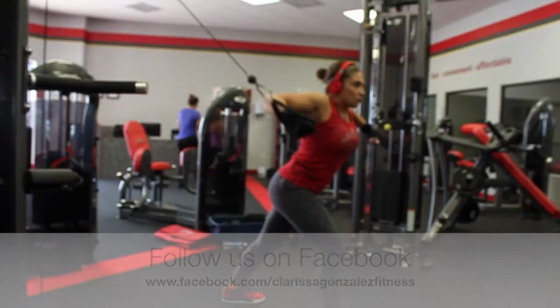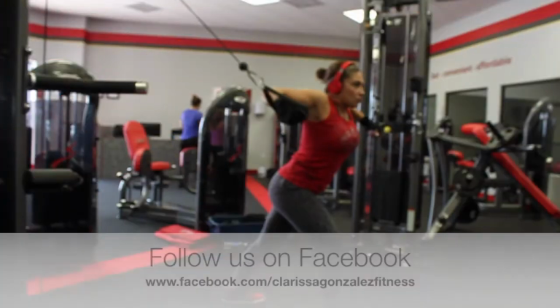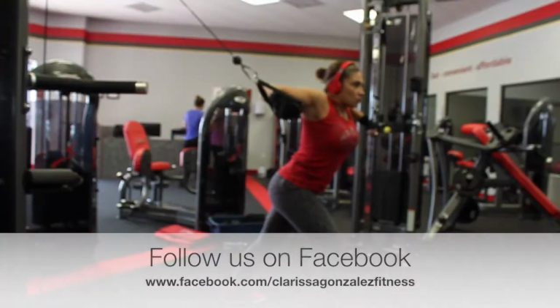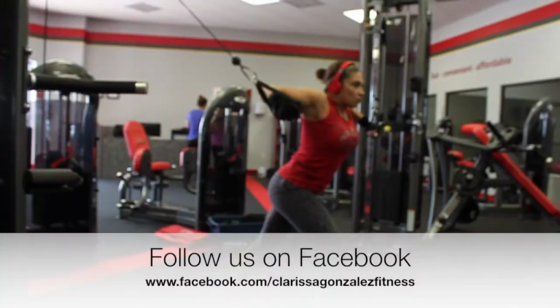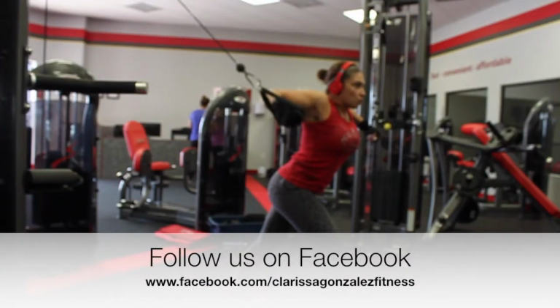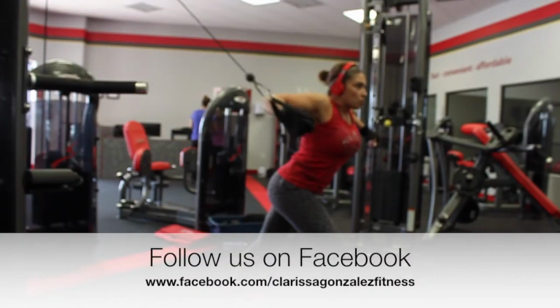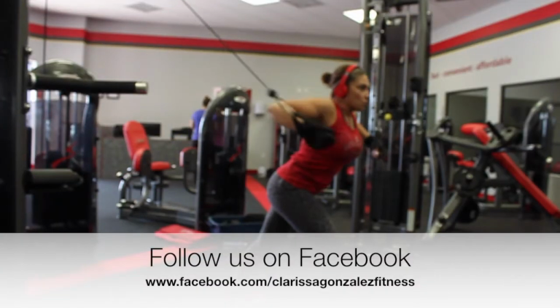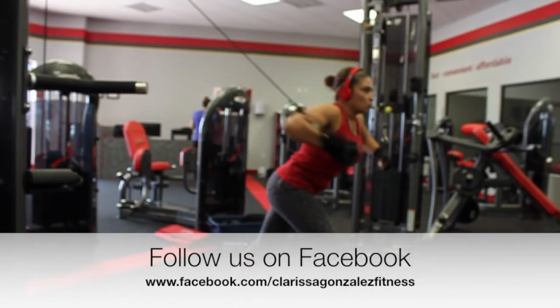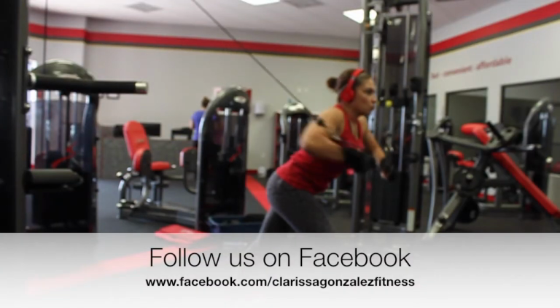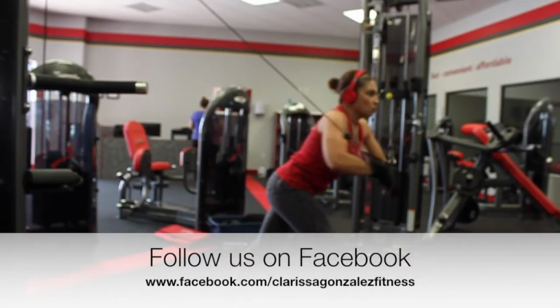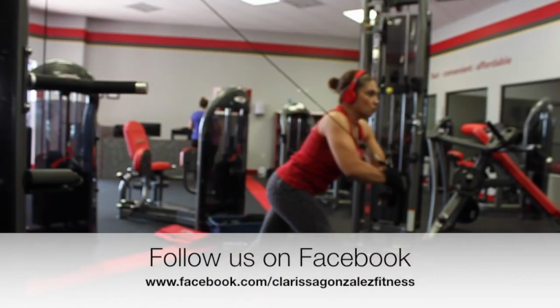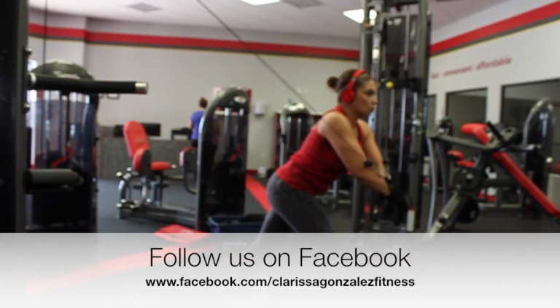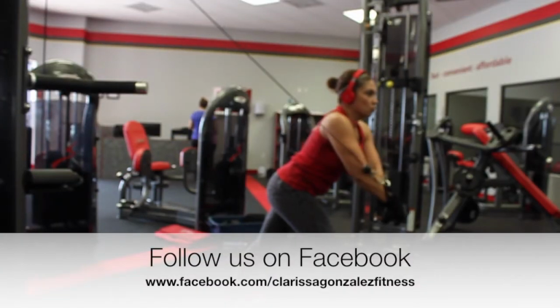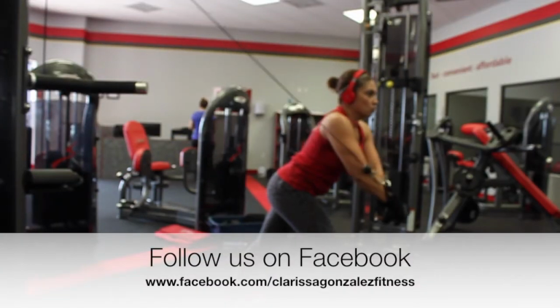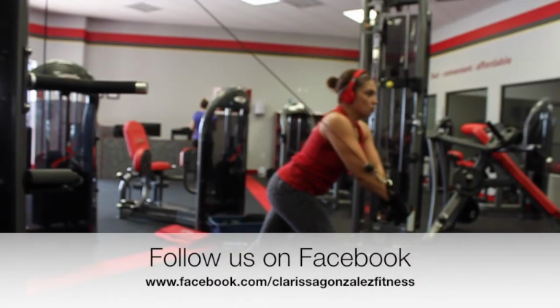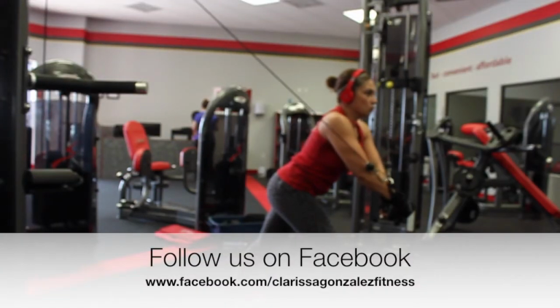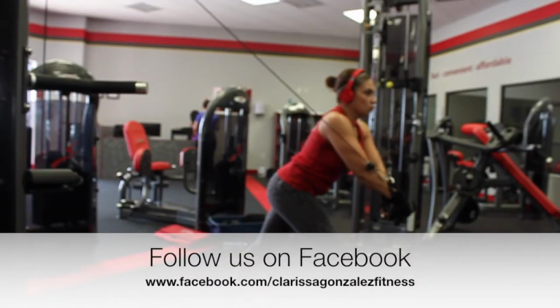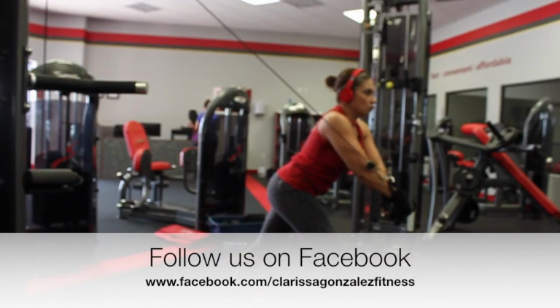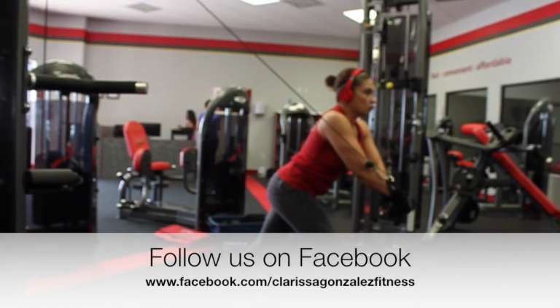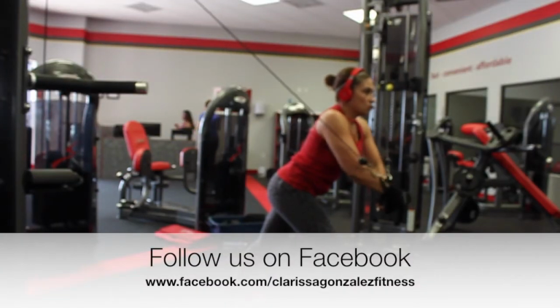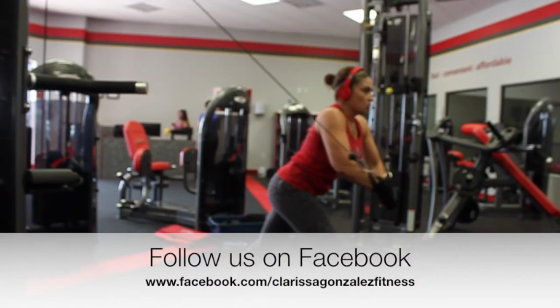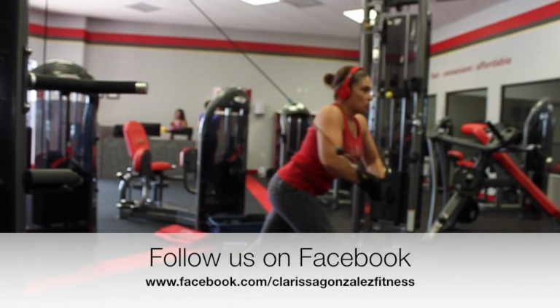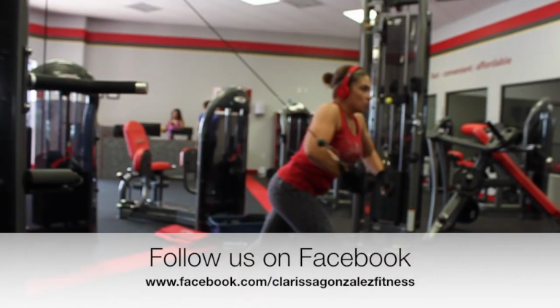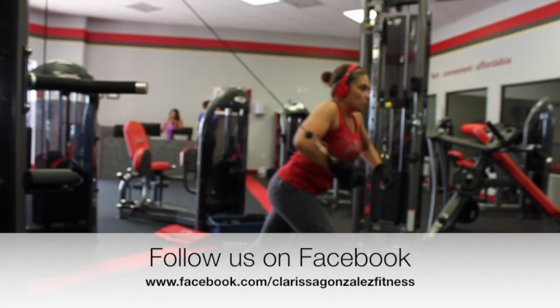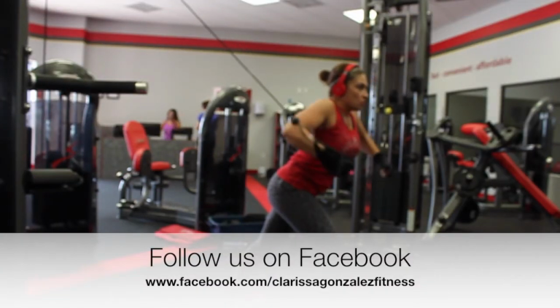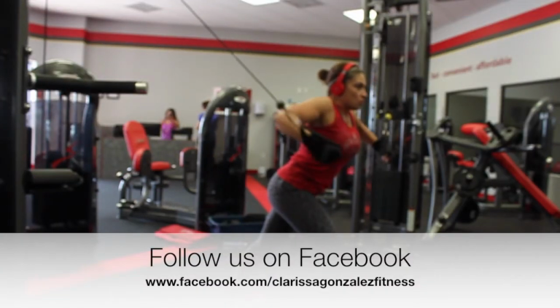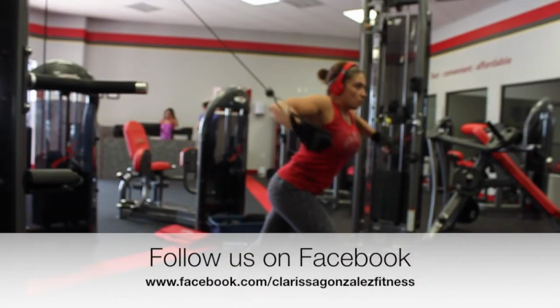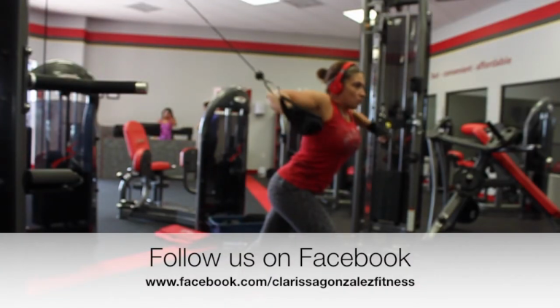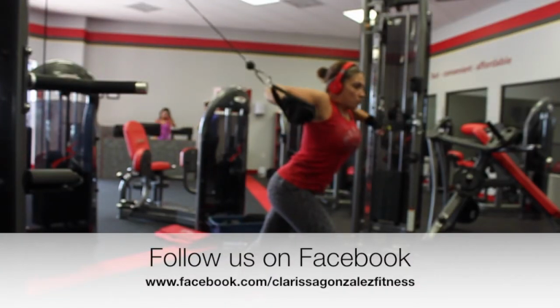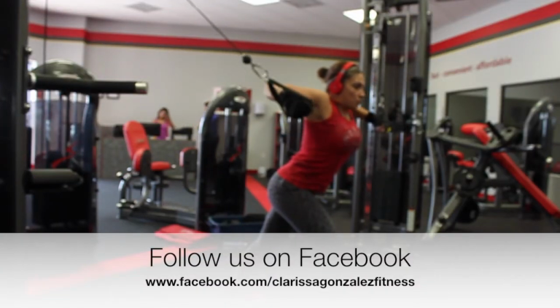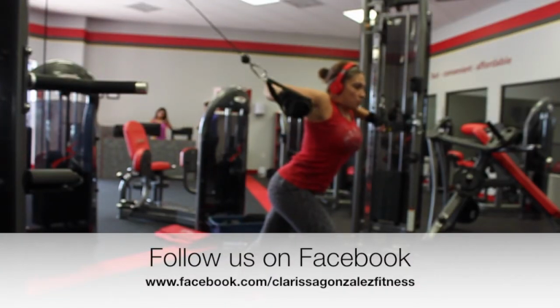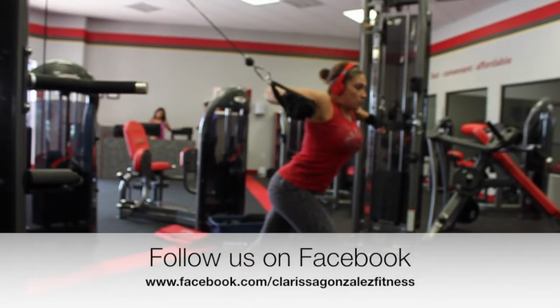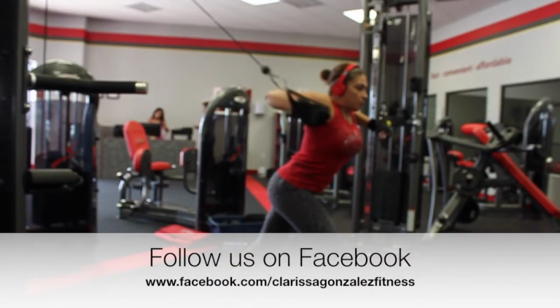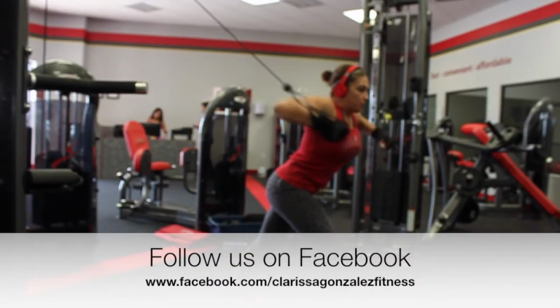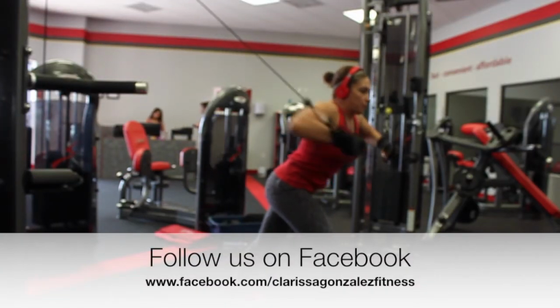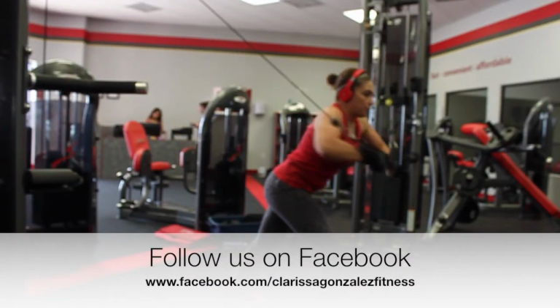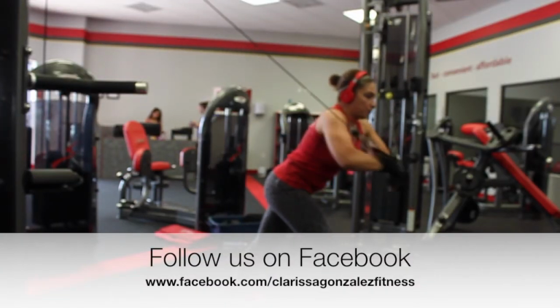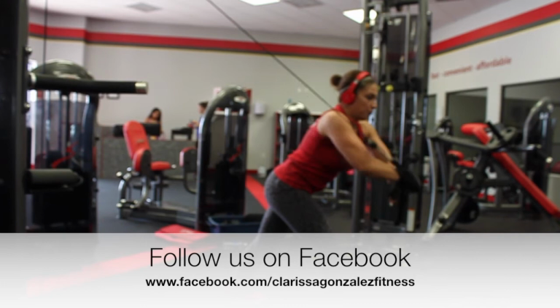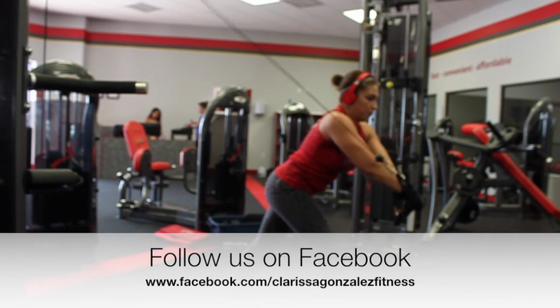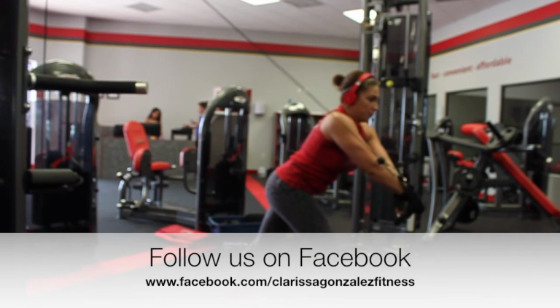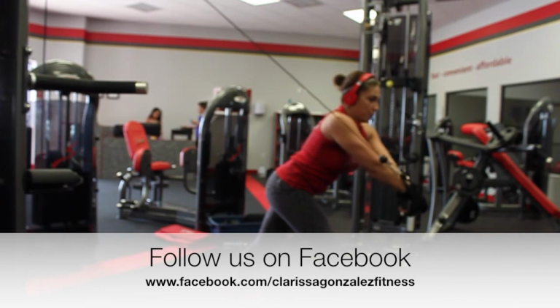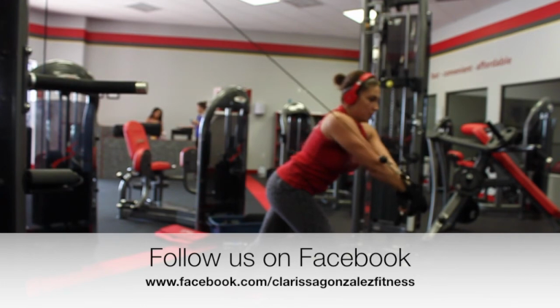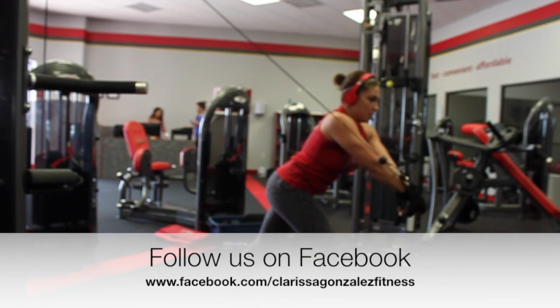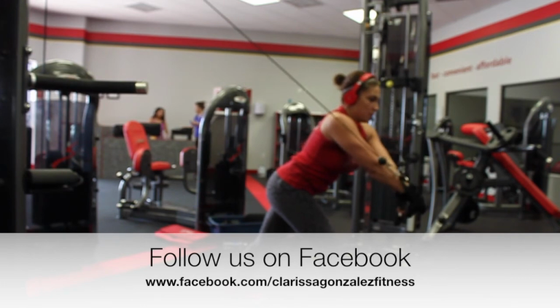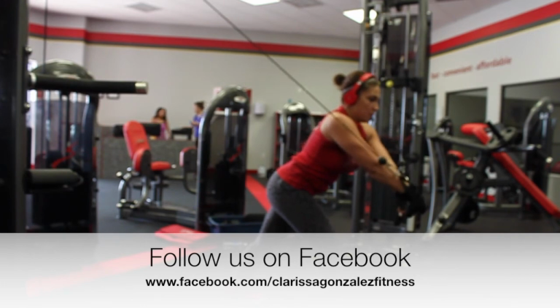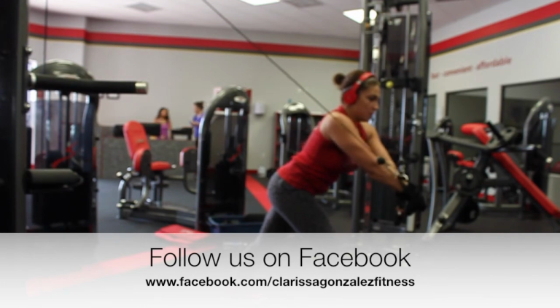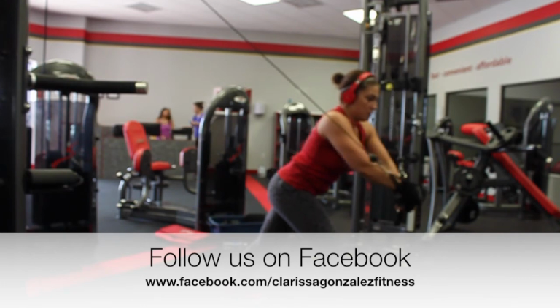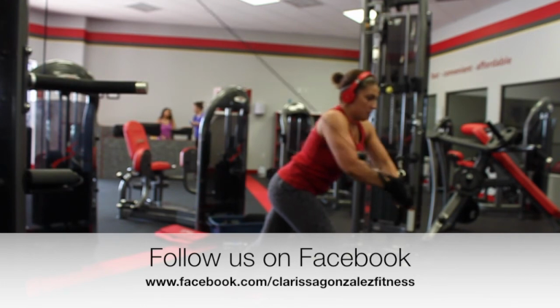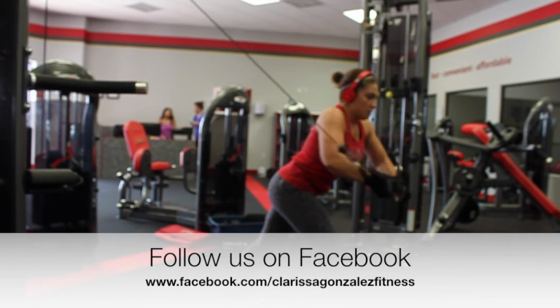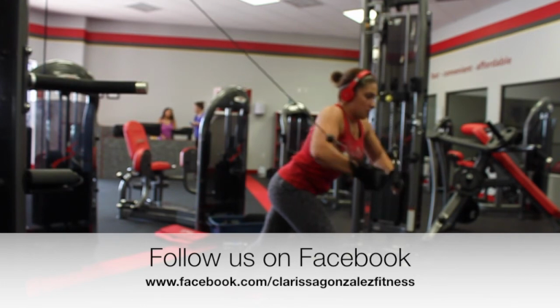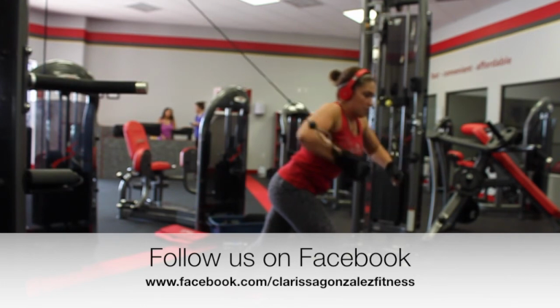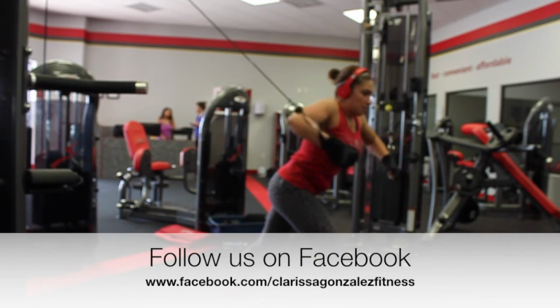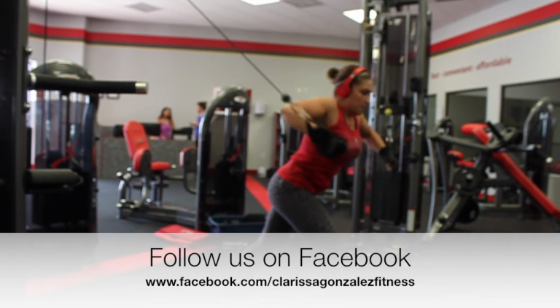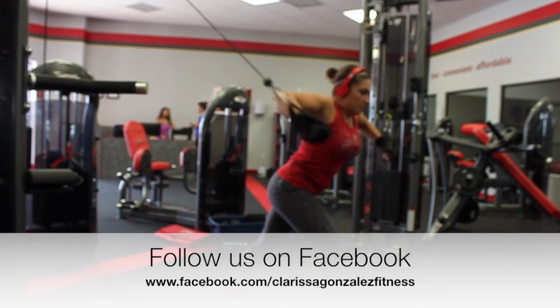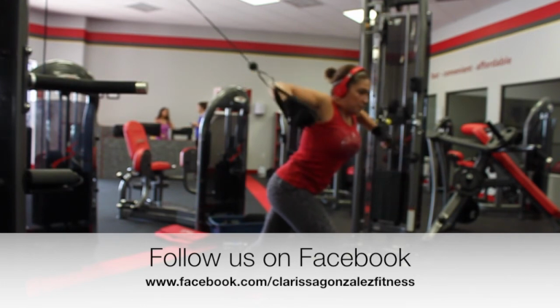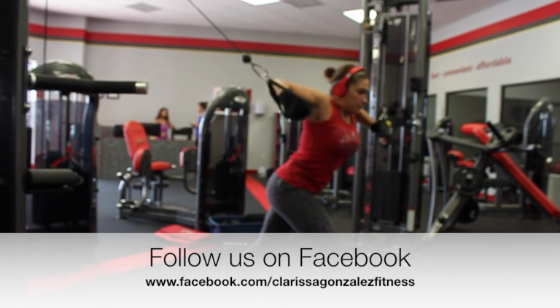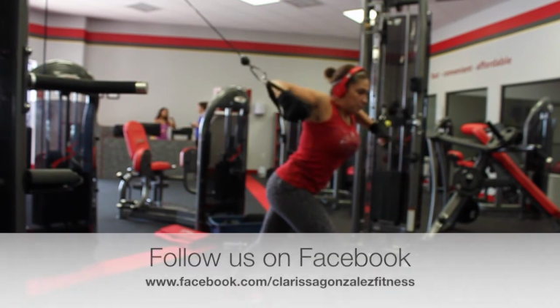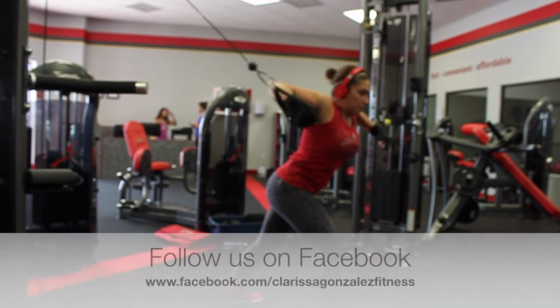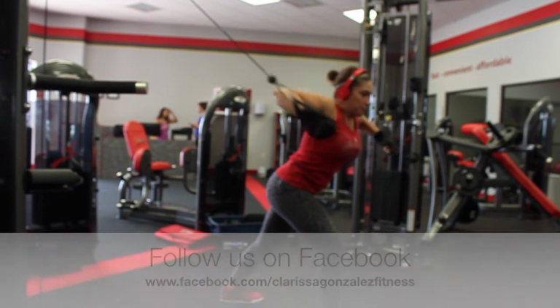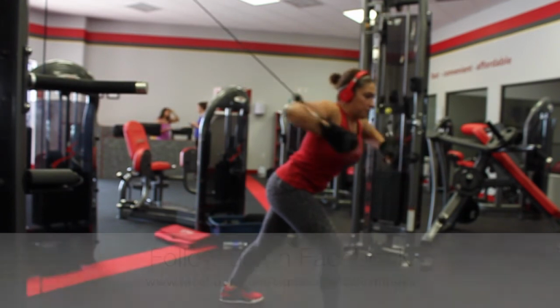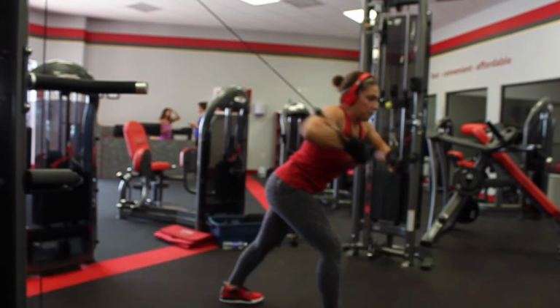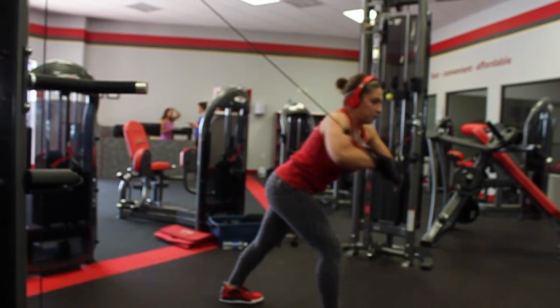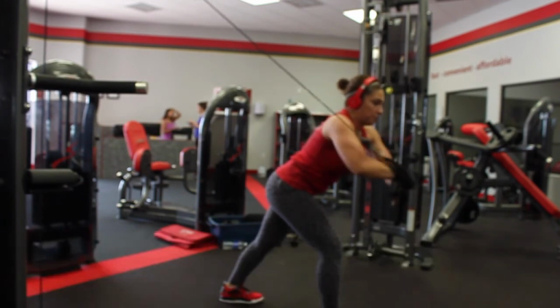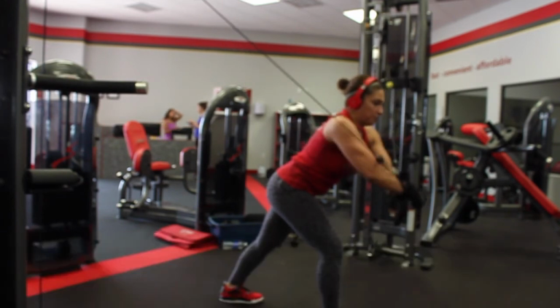Follow us on Facebook at www.facebook.com/ClarissaGonzalezFitness. We'll see you next time.